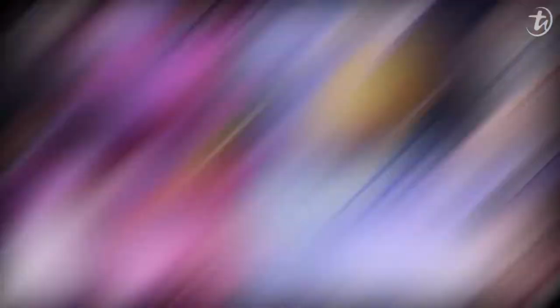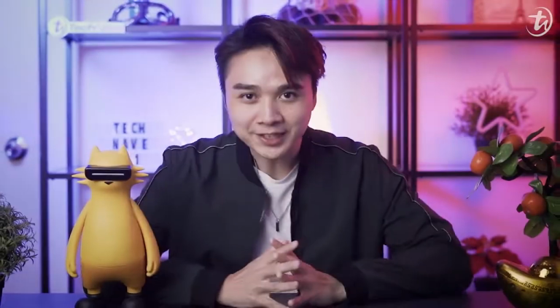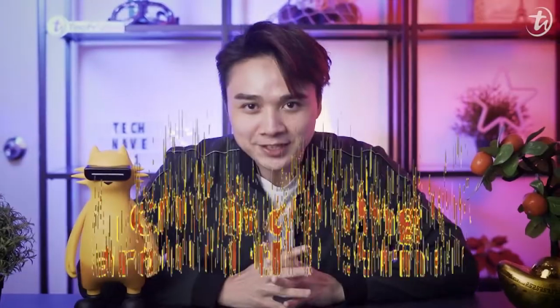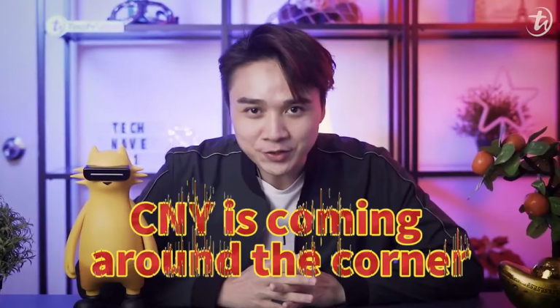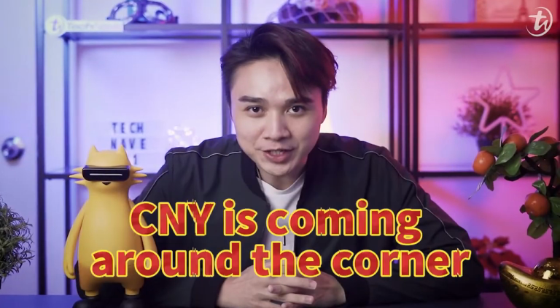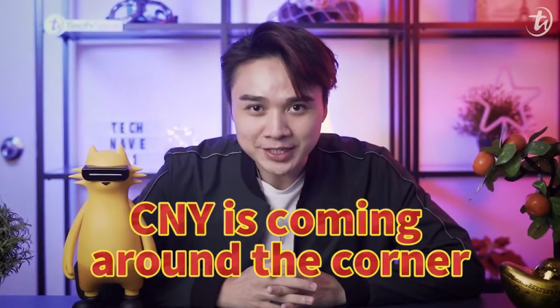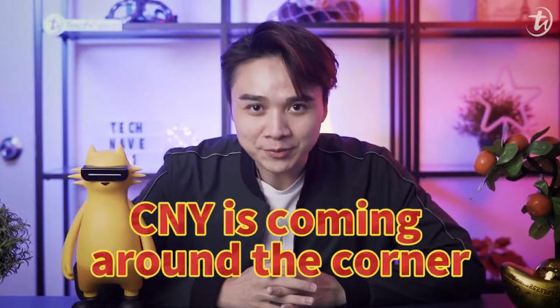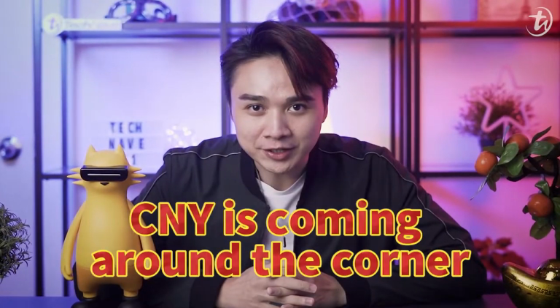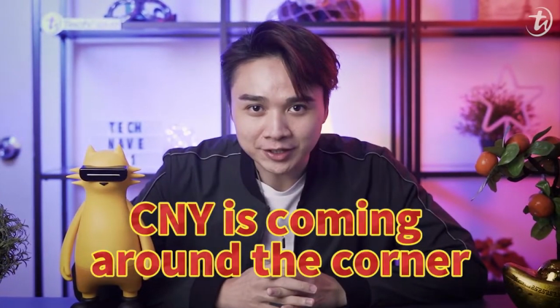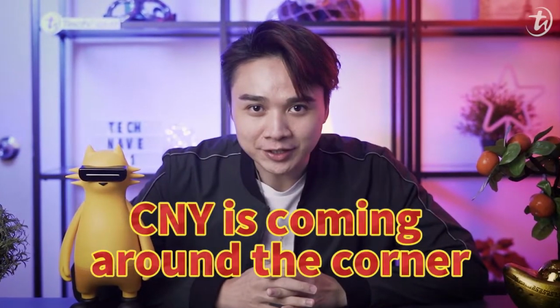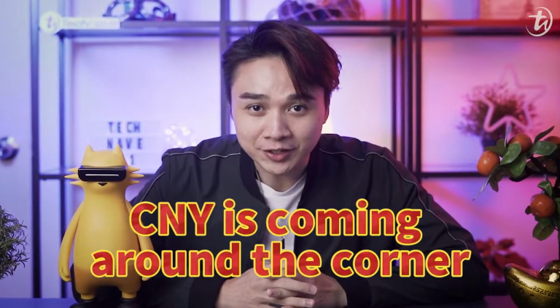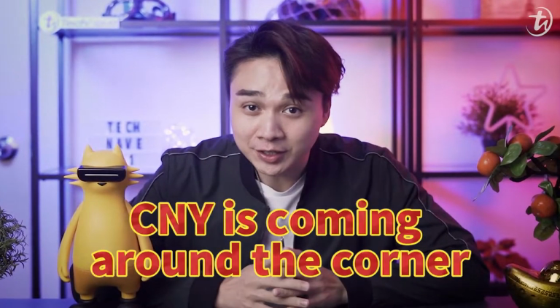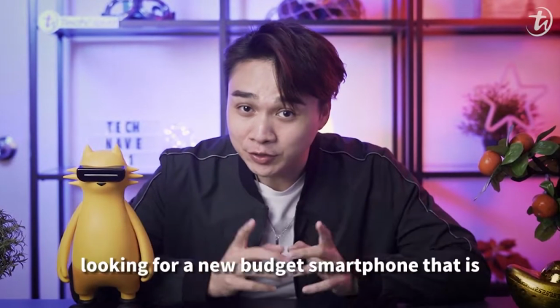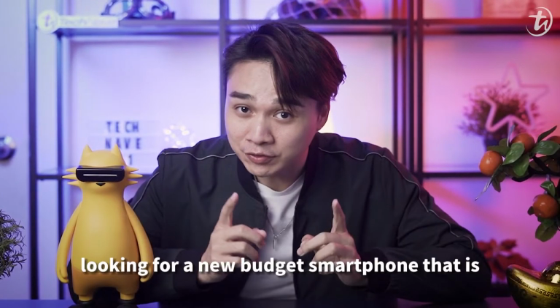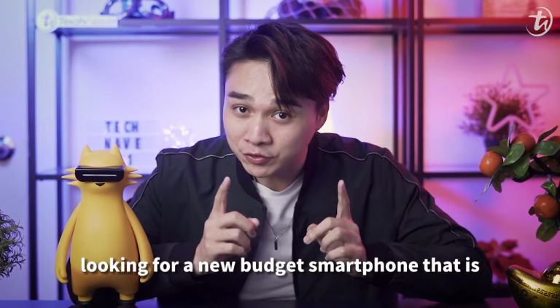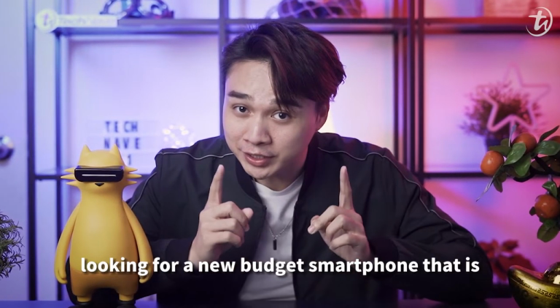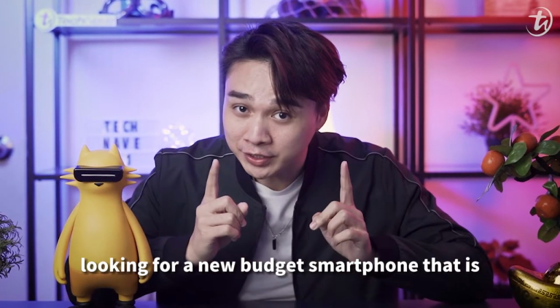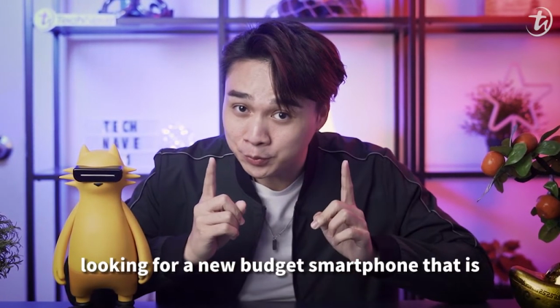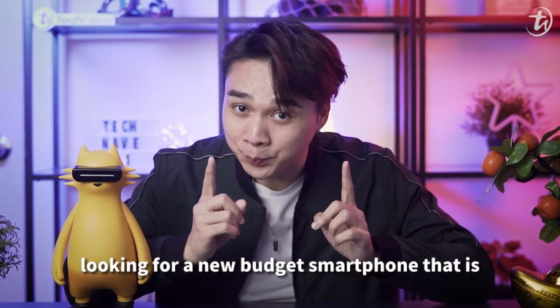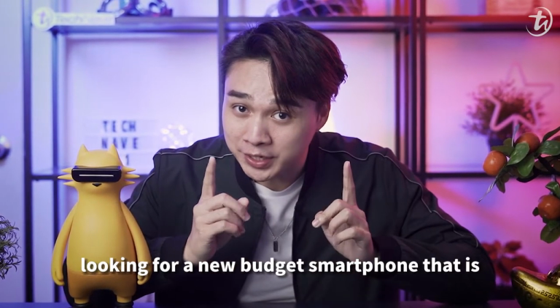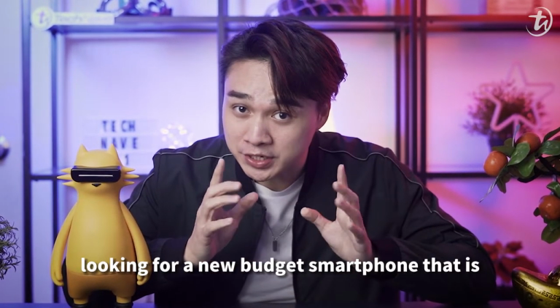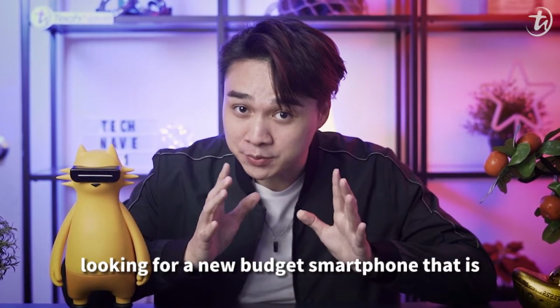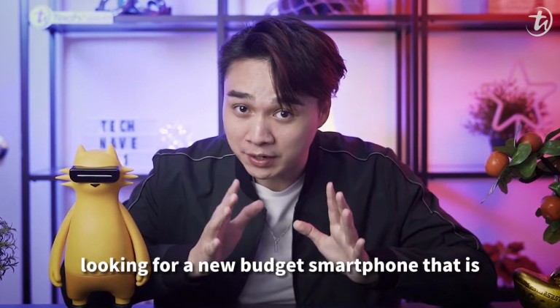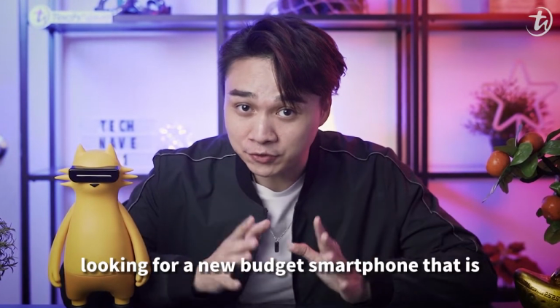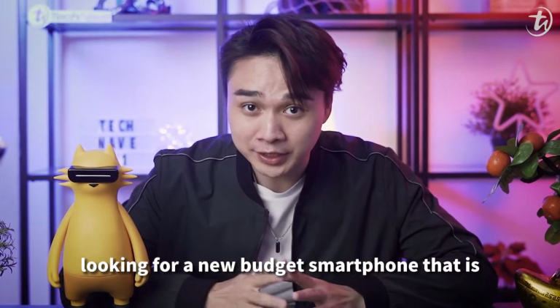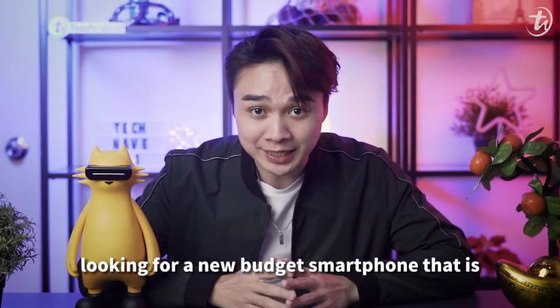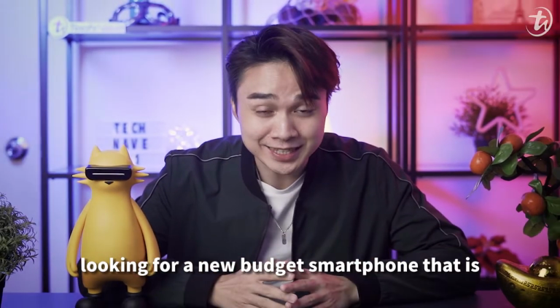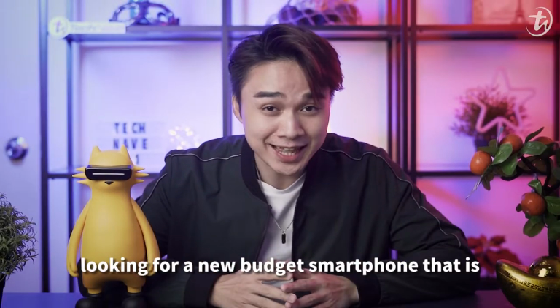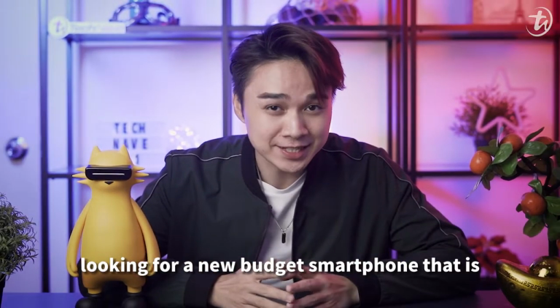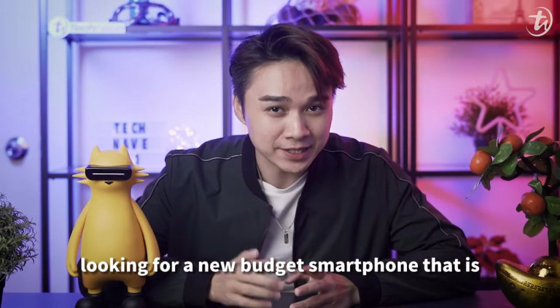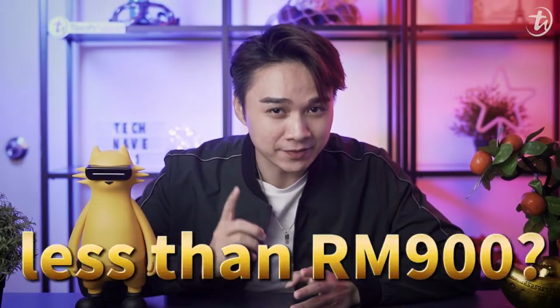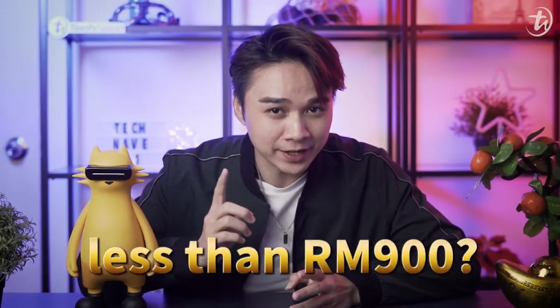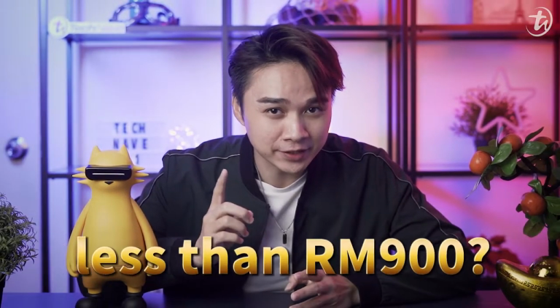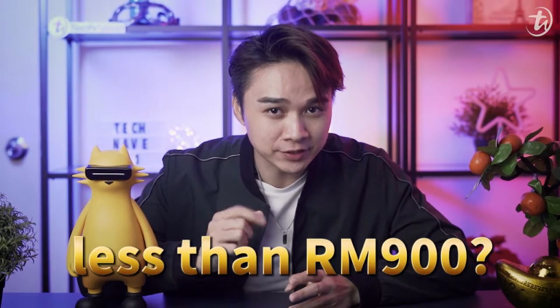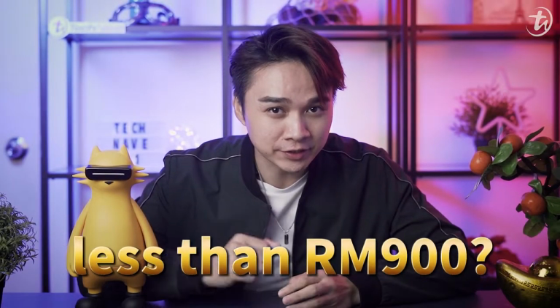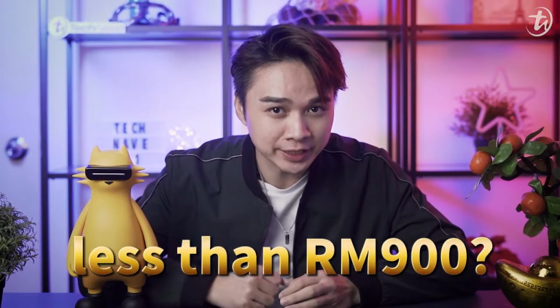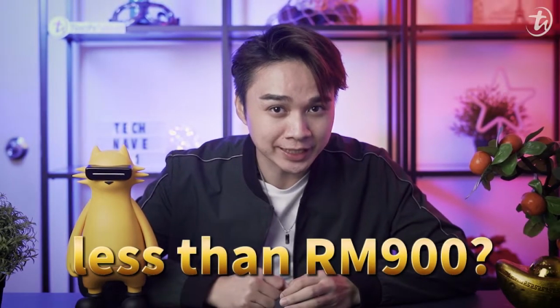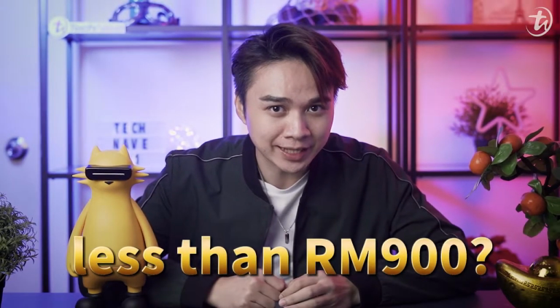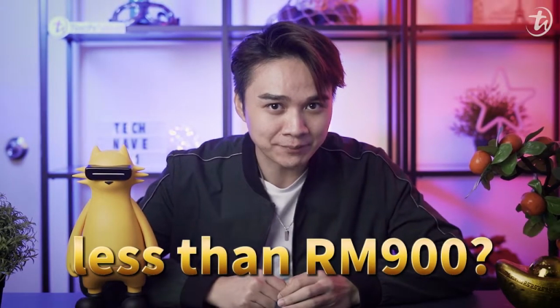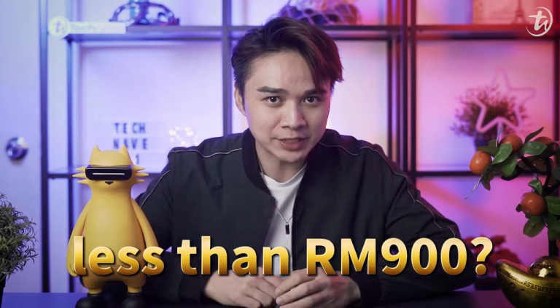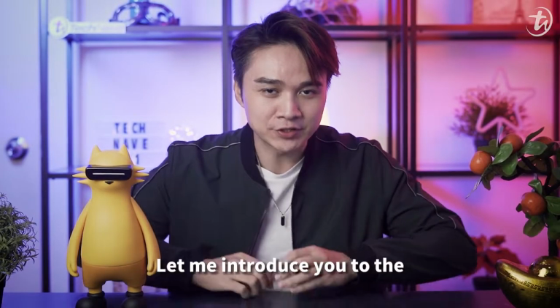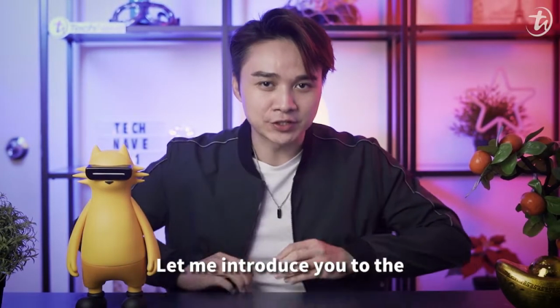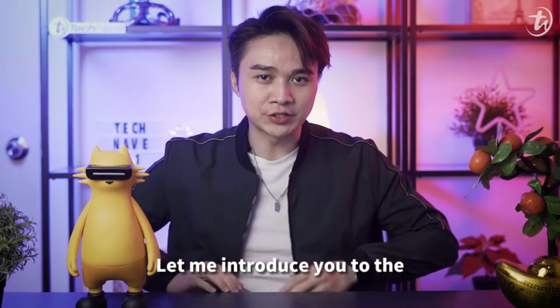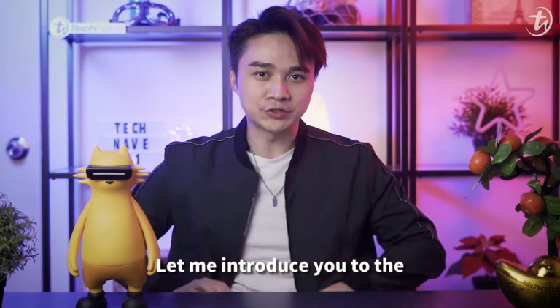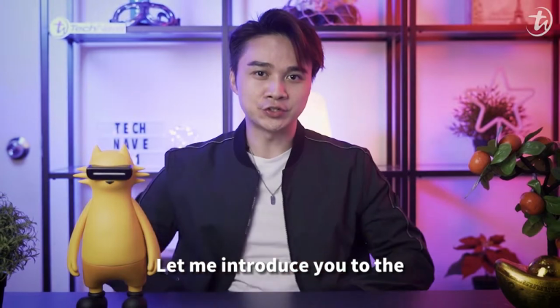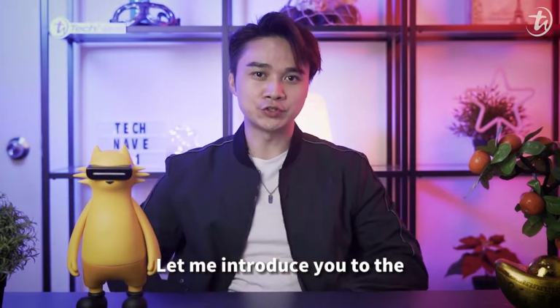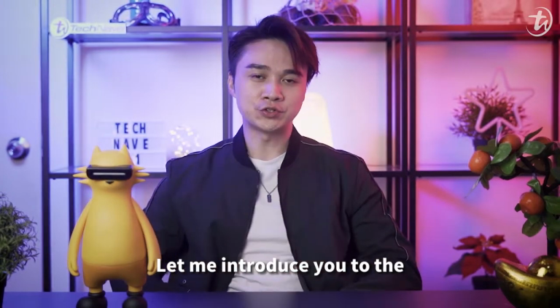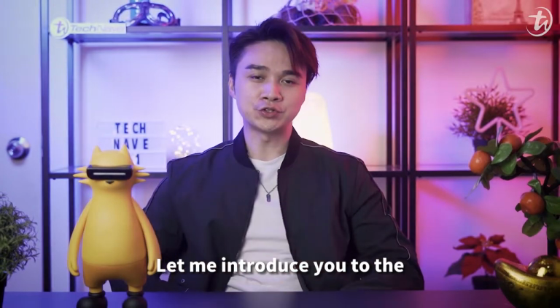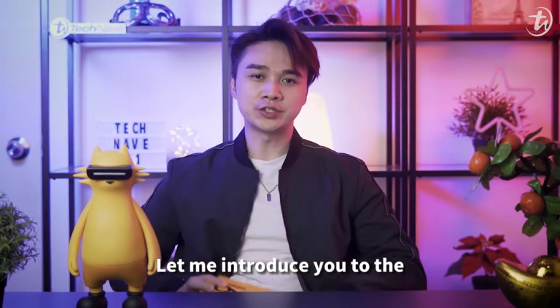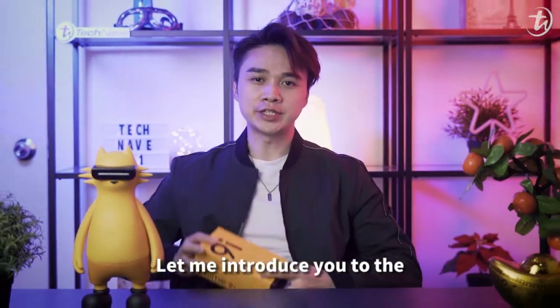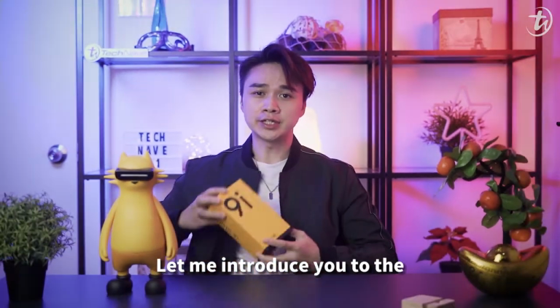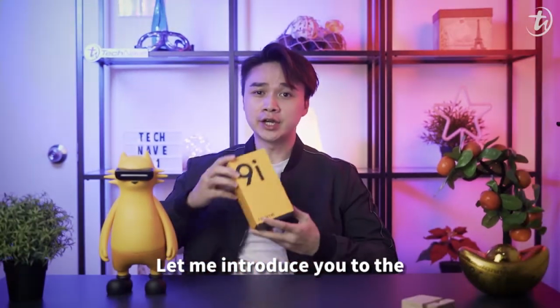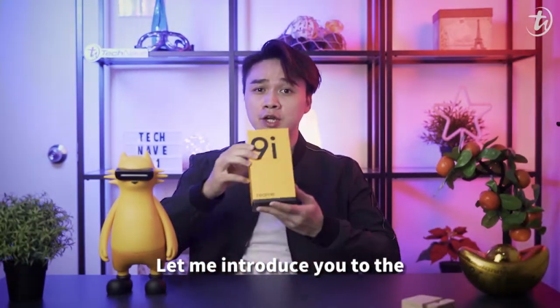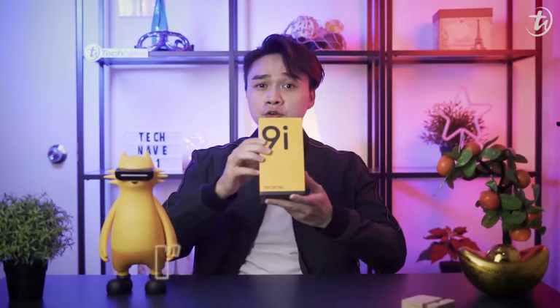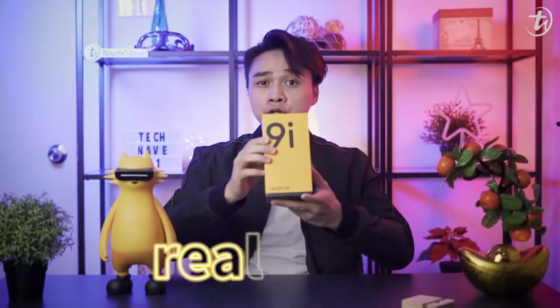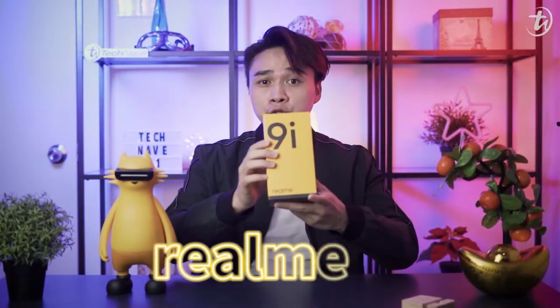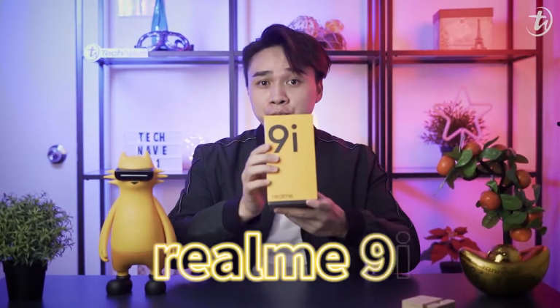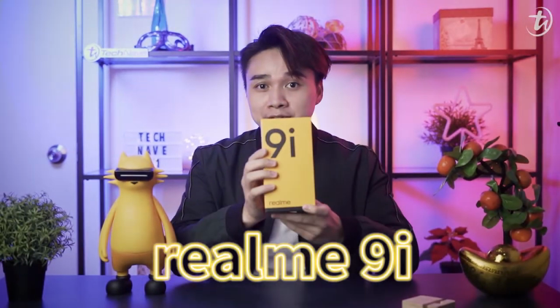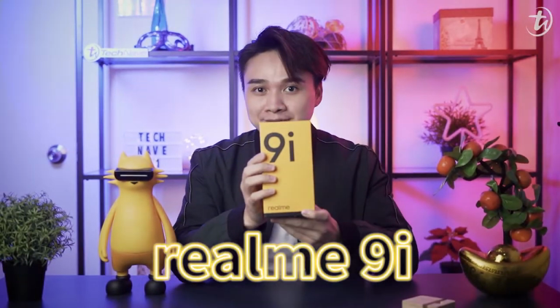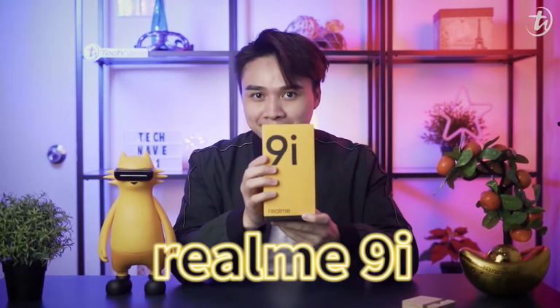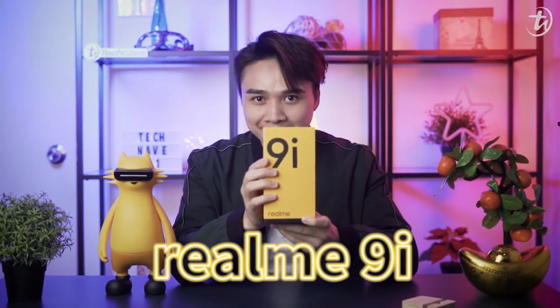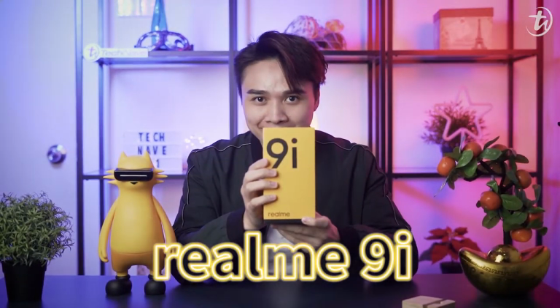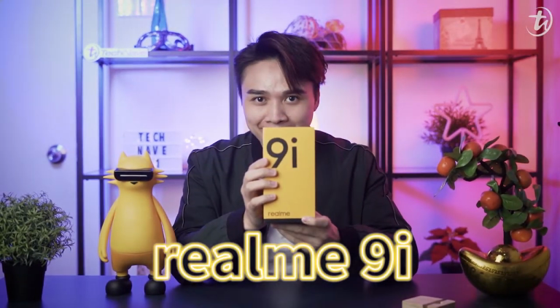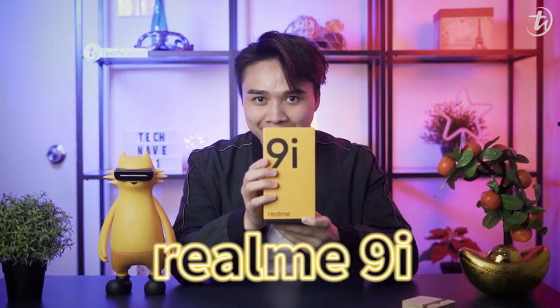Are you looking for a new budget smartphone that is less than RM900? Let me introduce you to the Realme Nighteye.